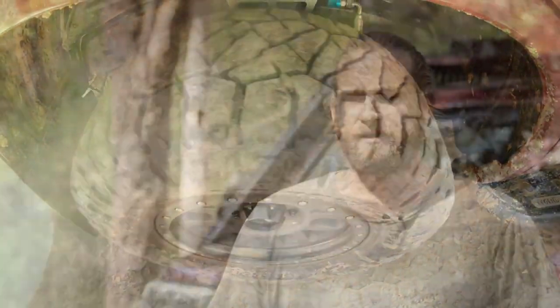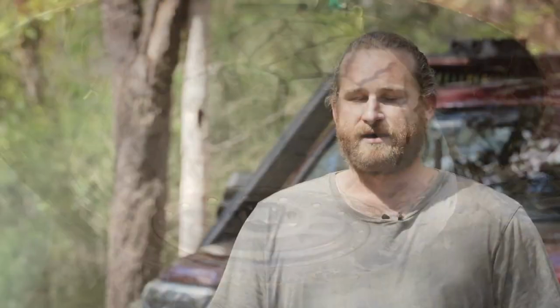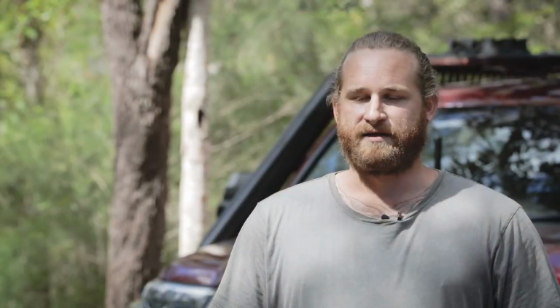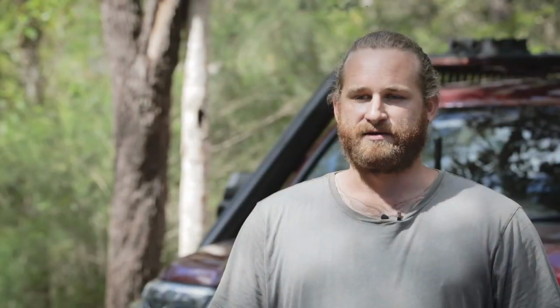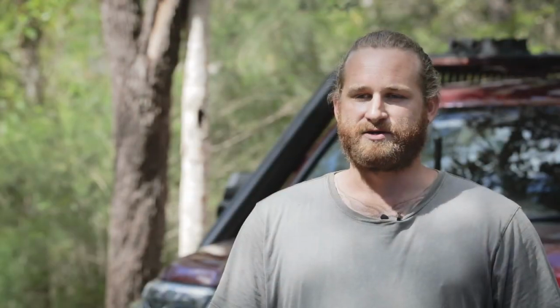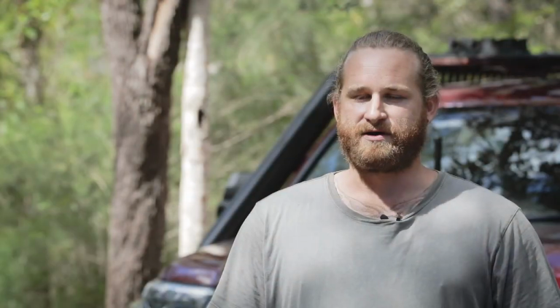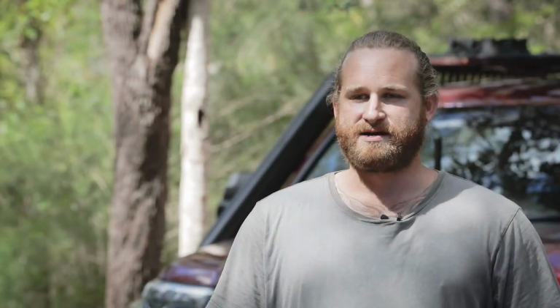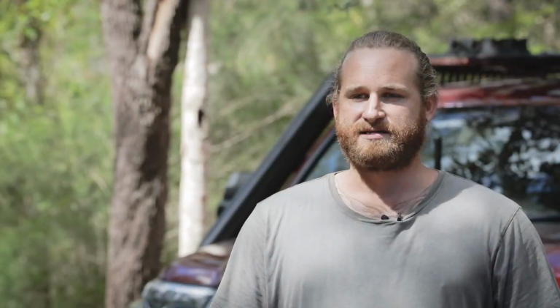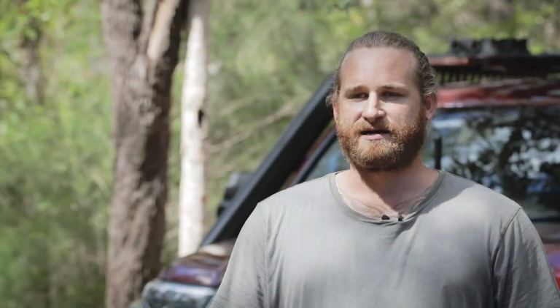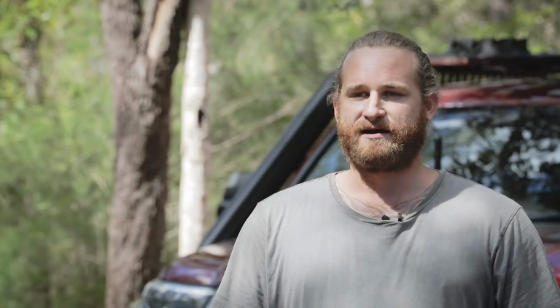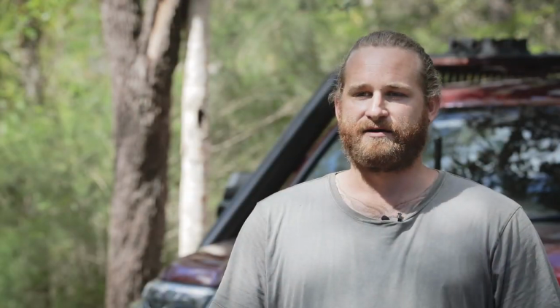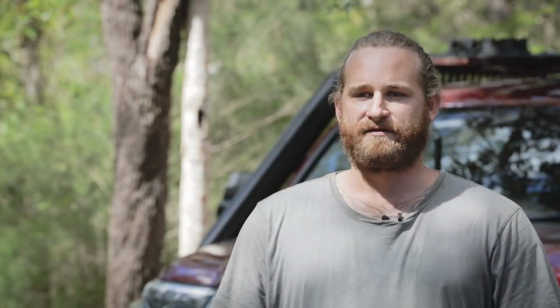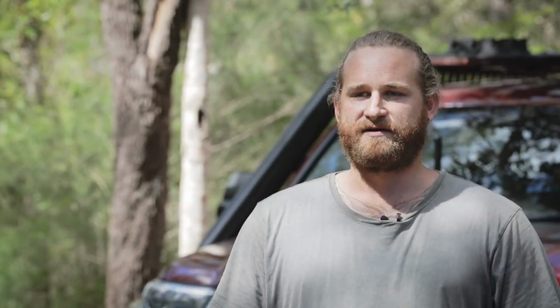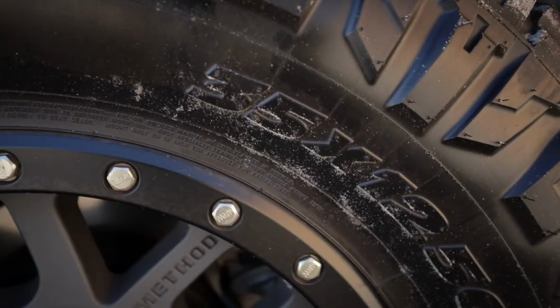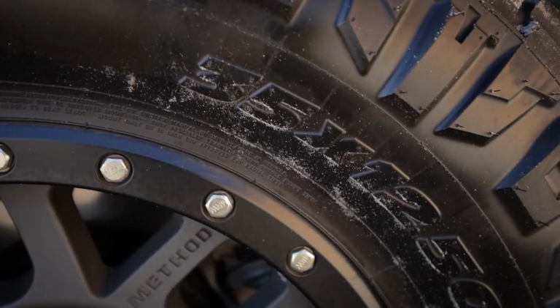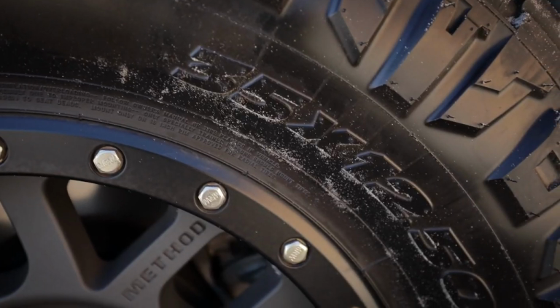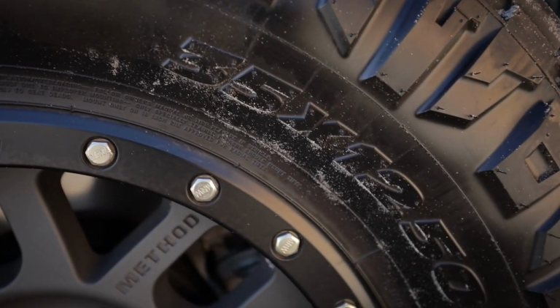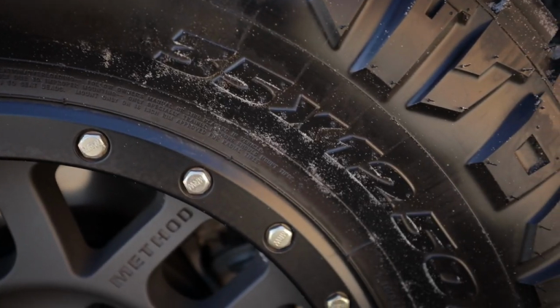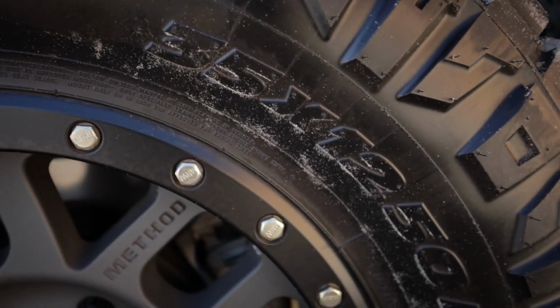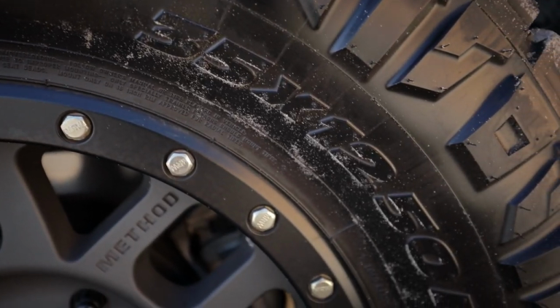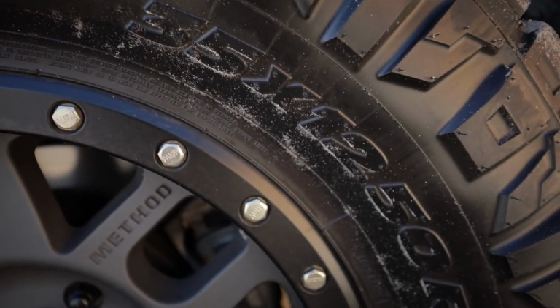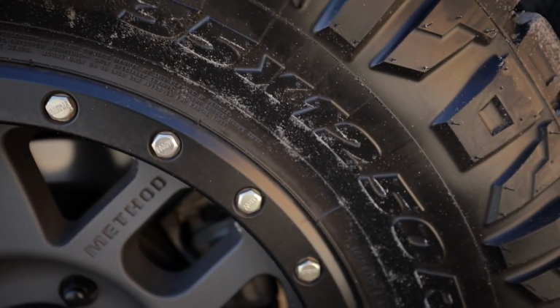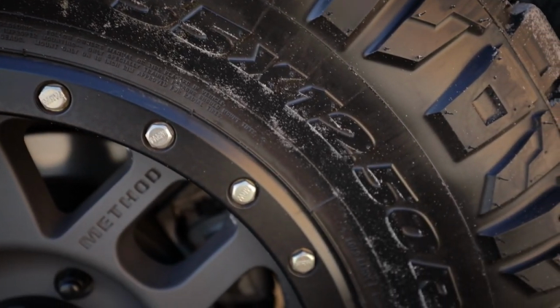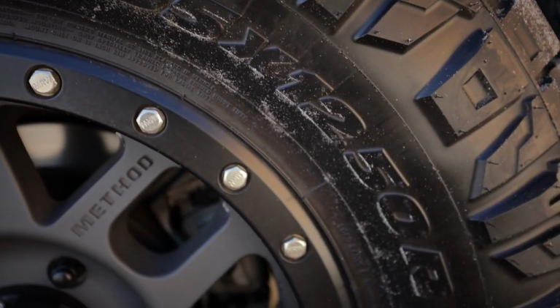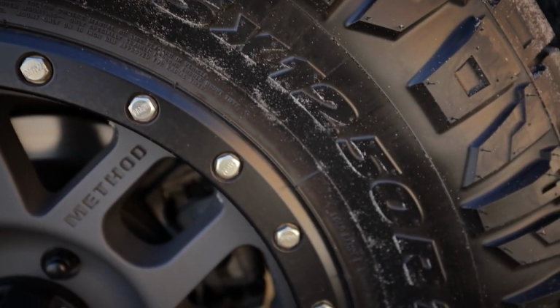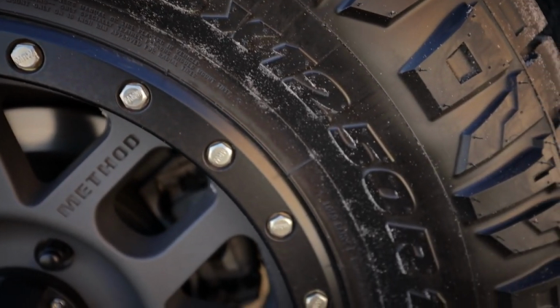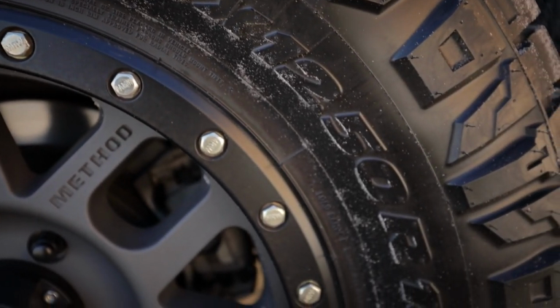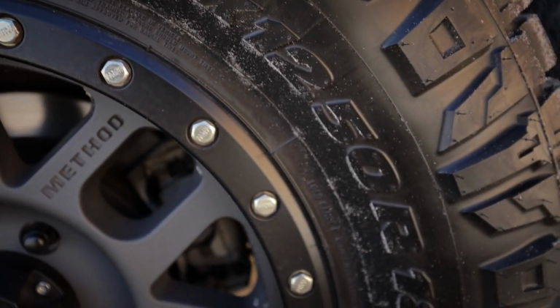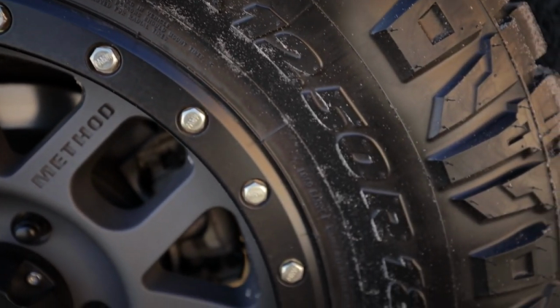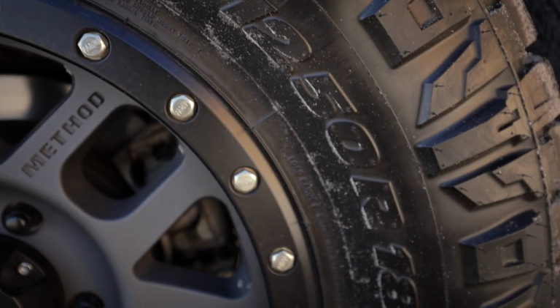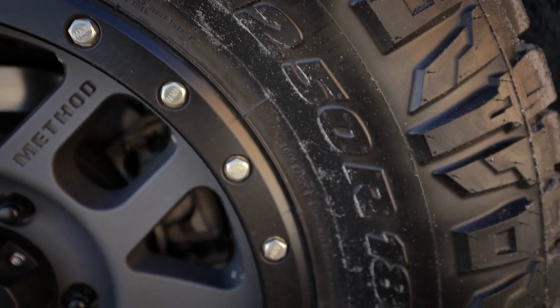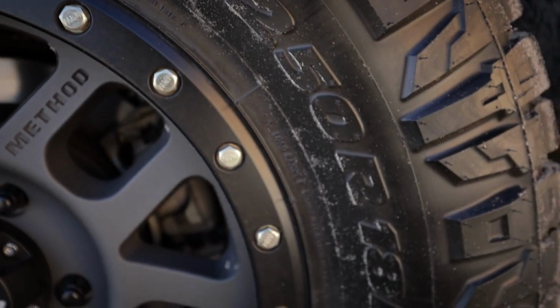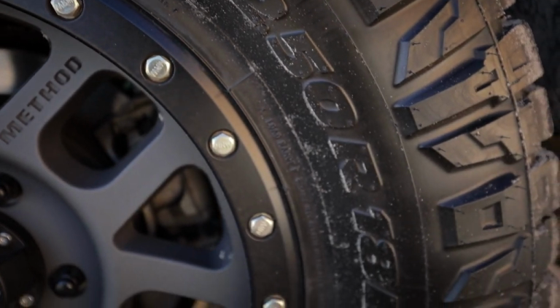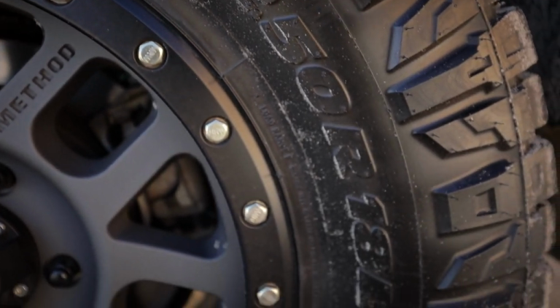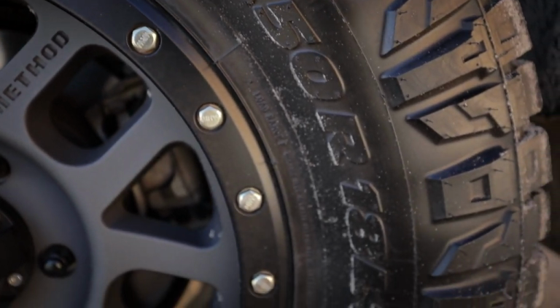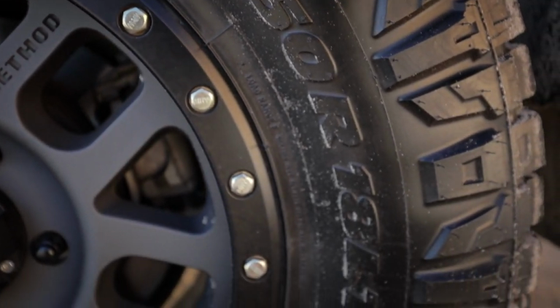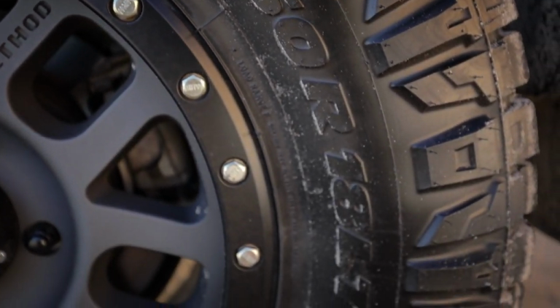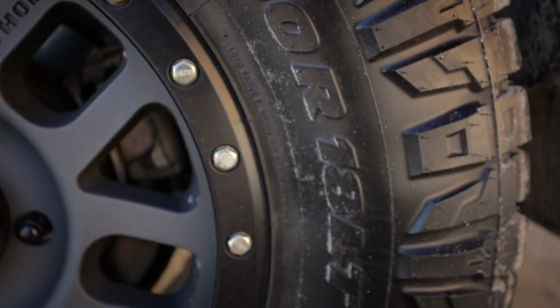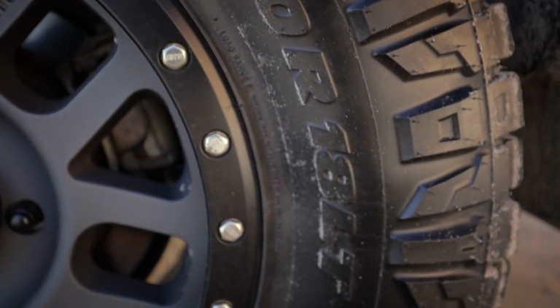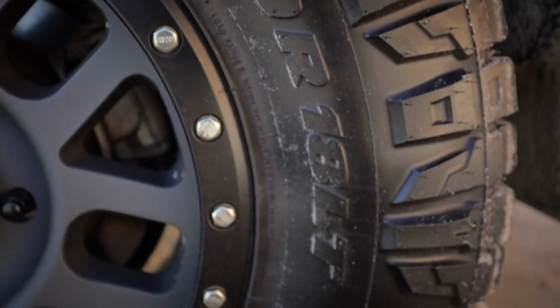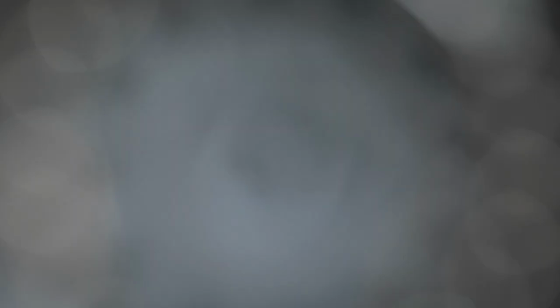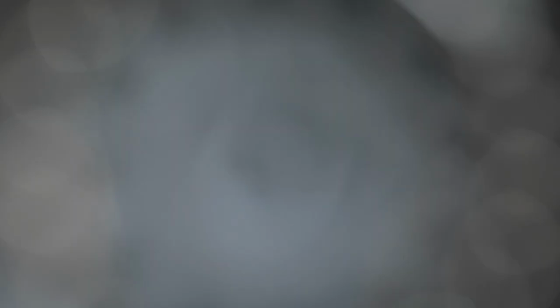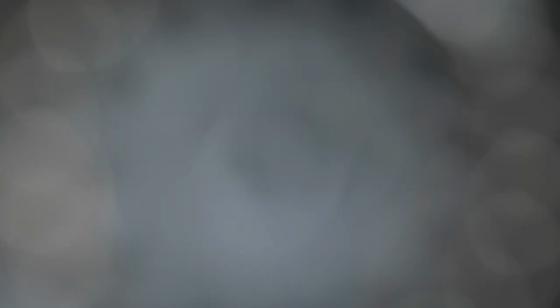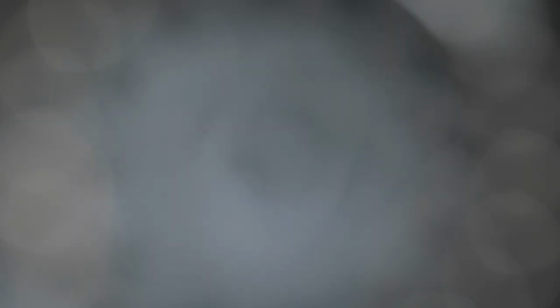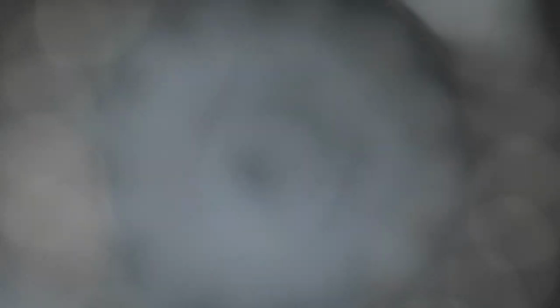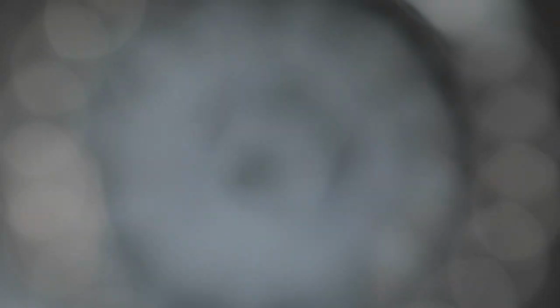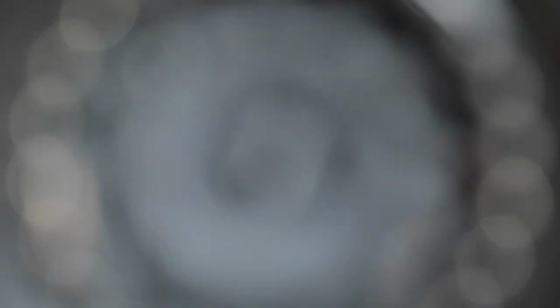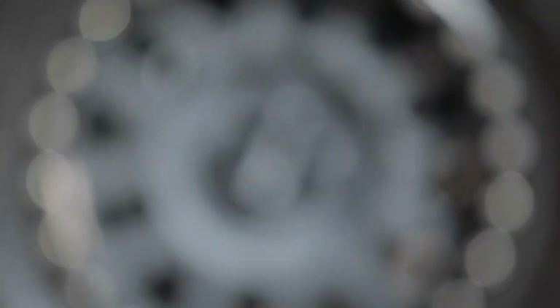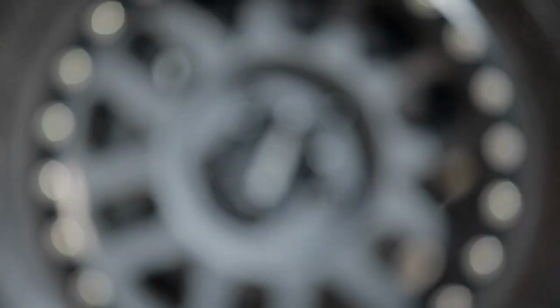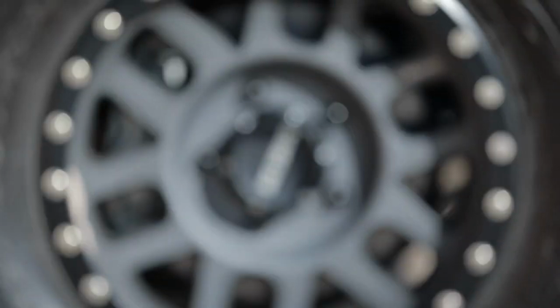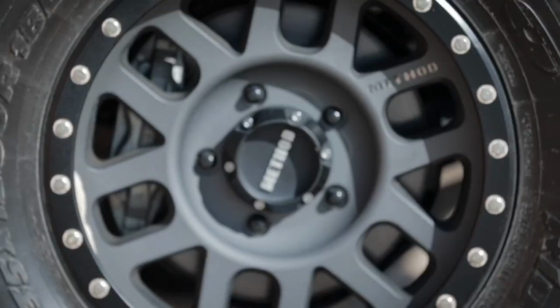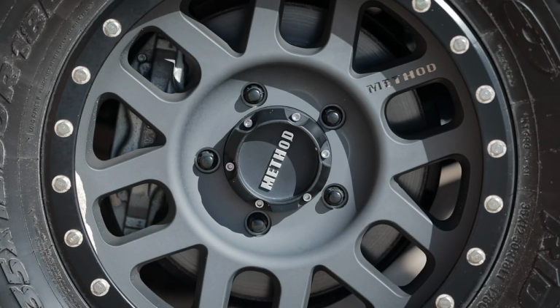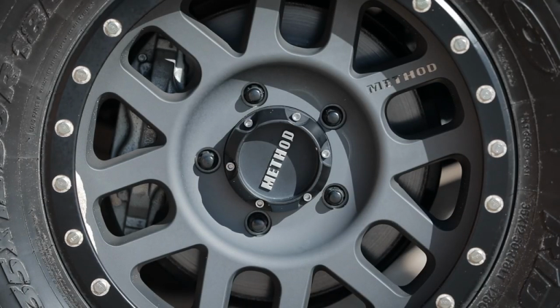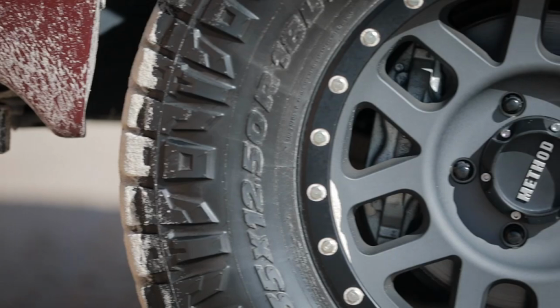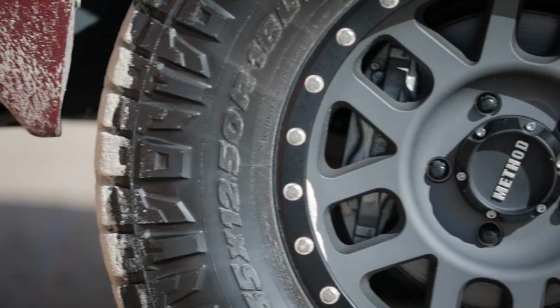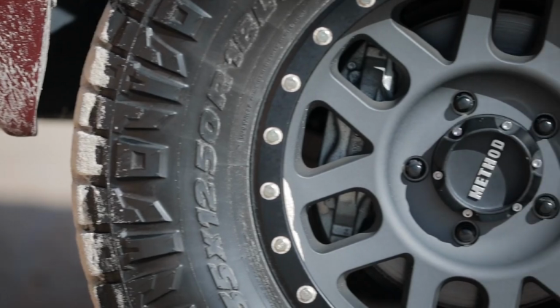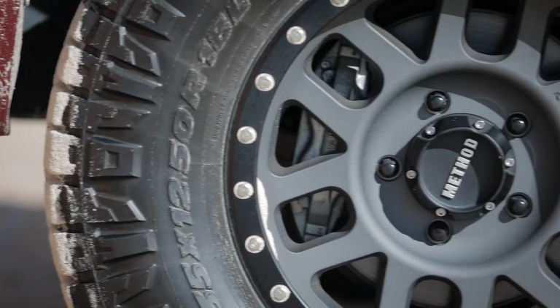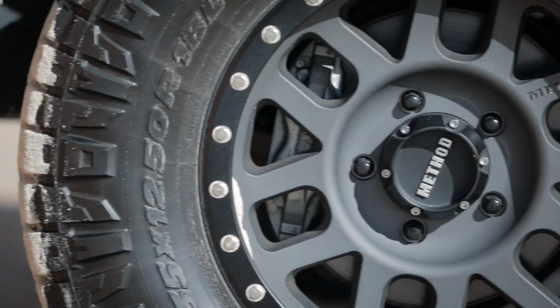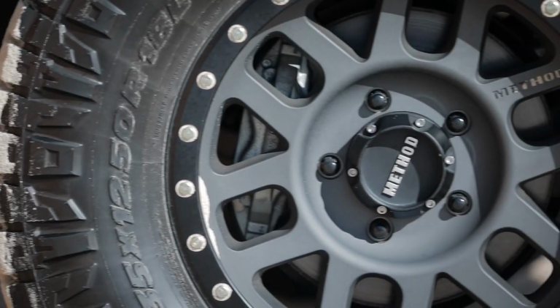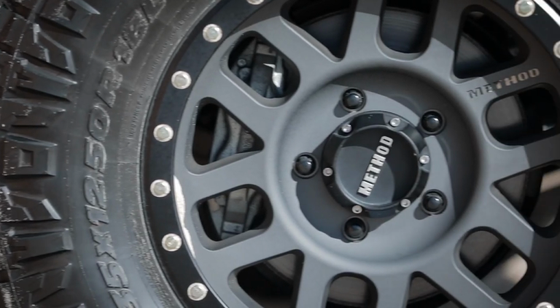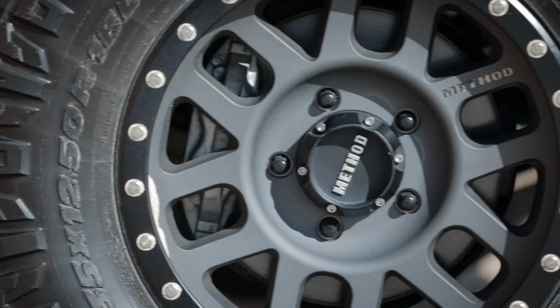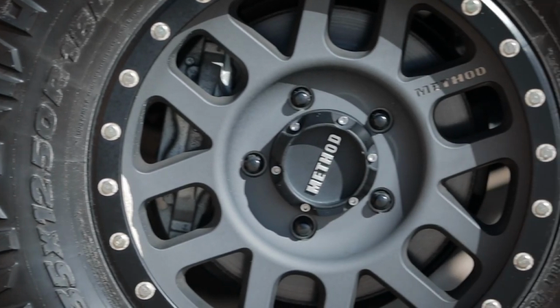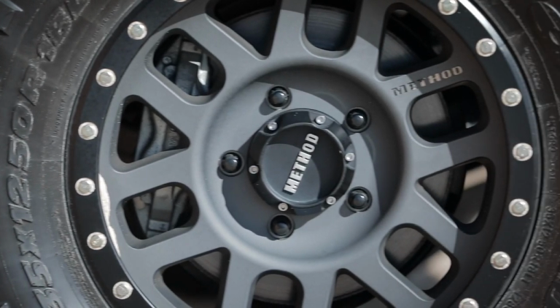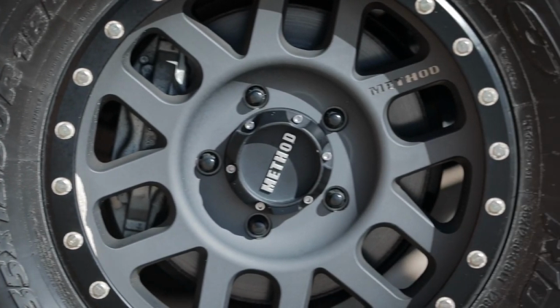The tyres are a 35 inch Nitto Ridge Grappler and they're on Method Race Wheels Grid in titanium, 18 inch with a positive 18 offset.